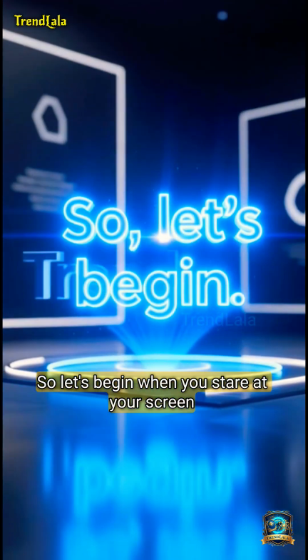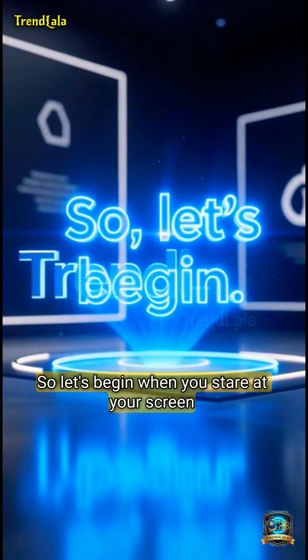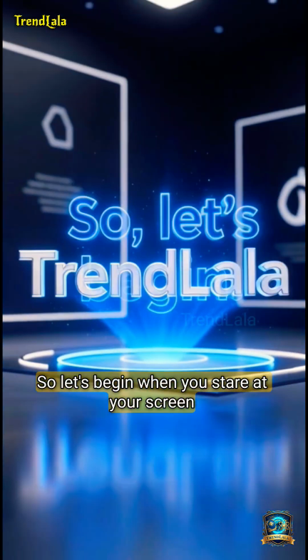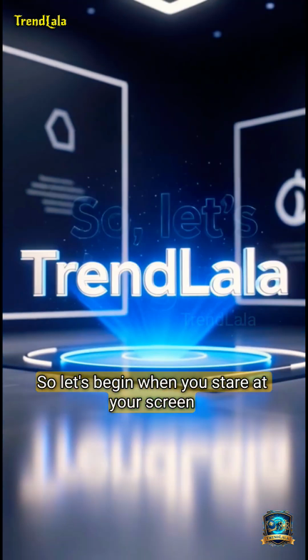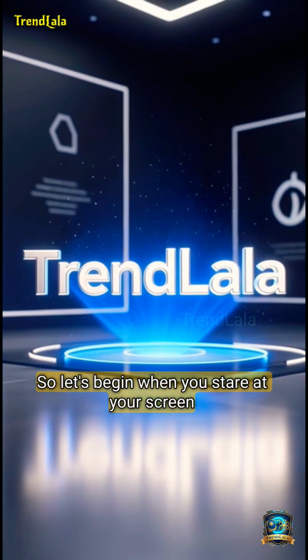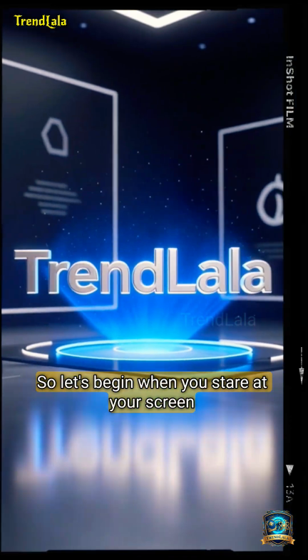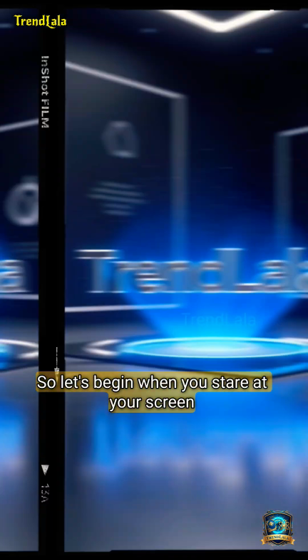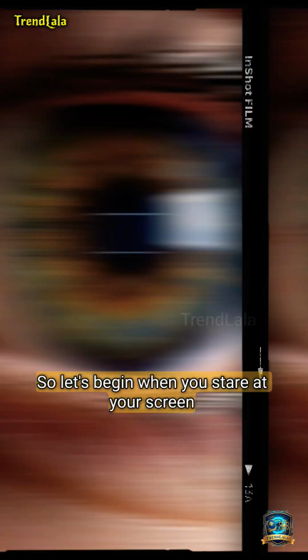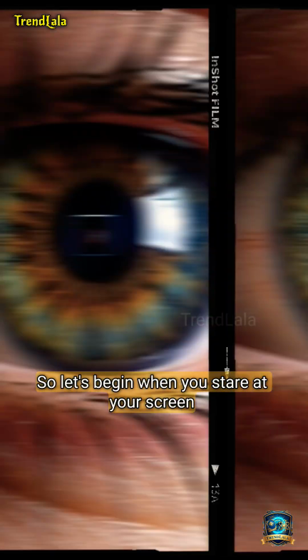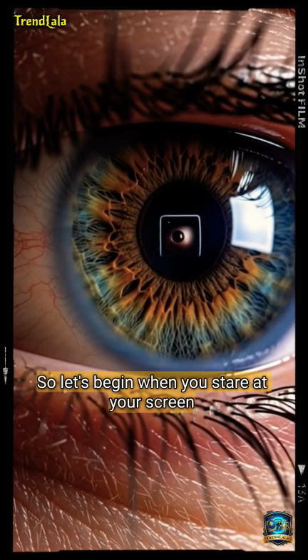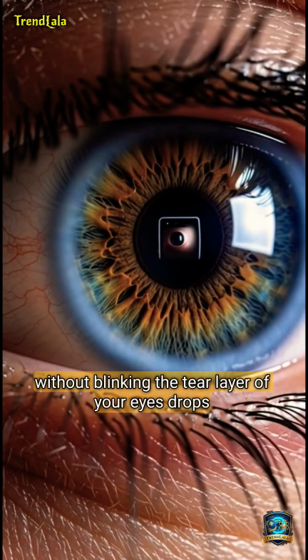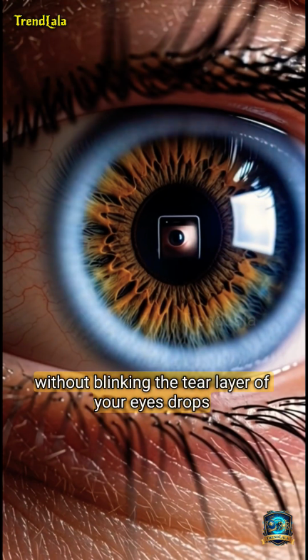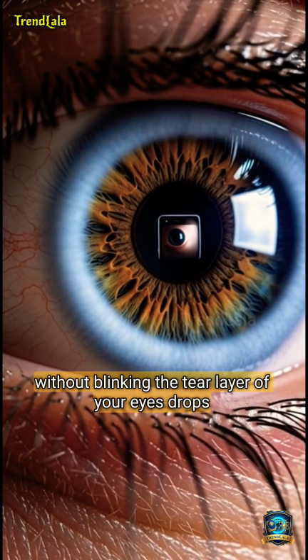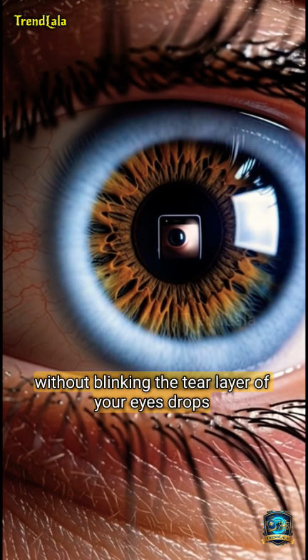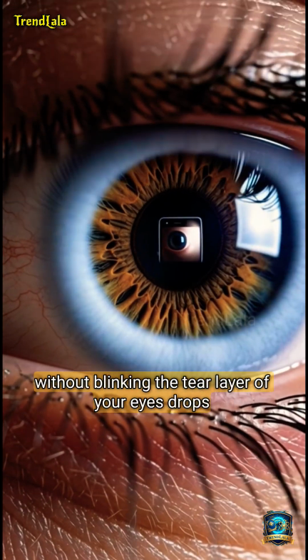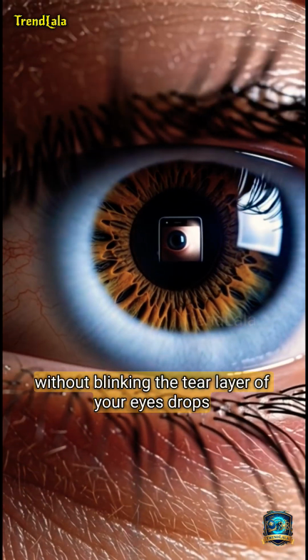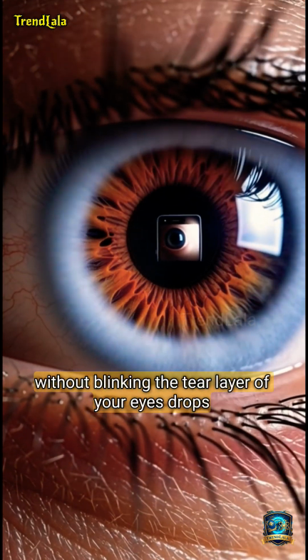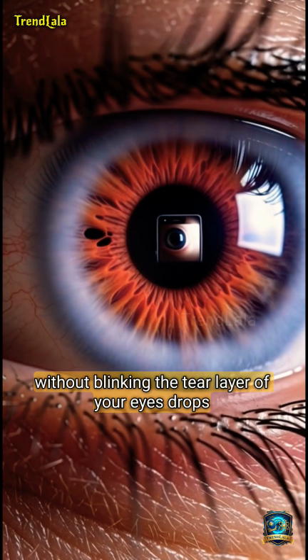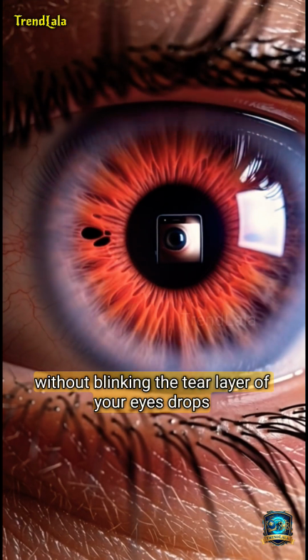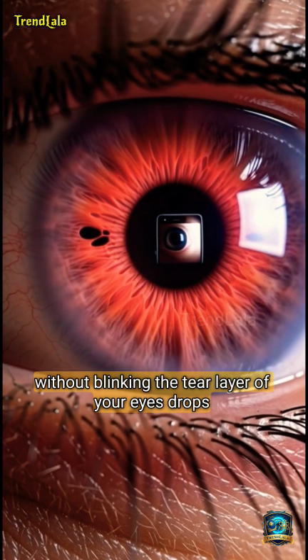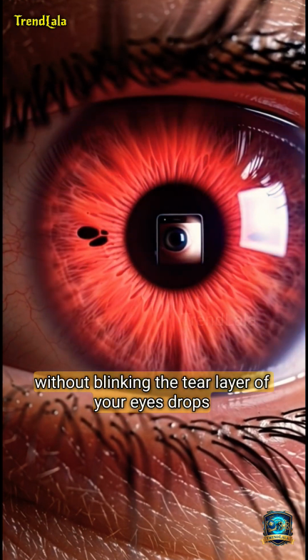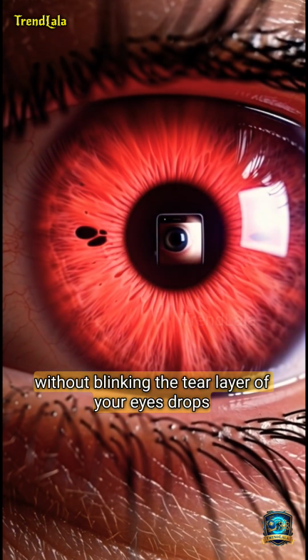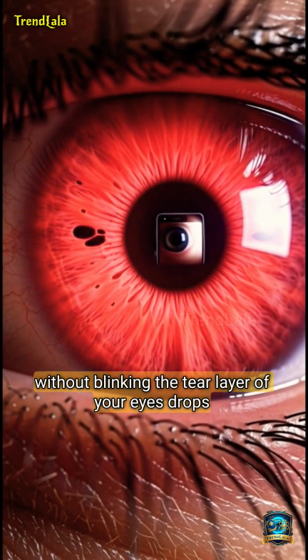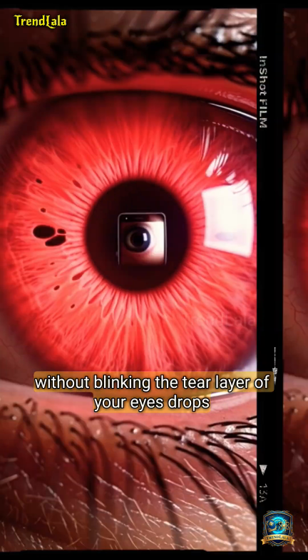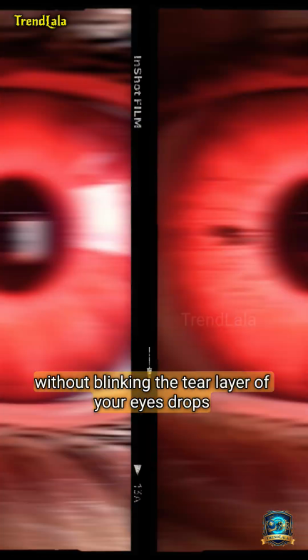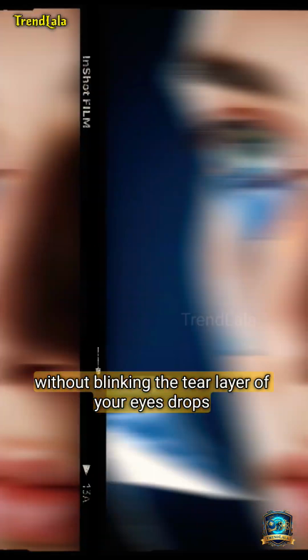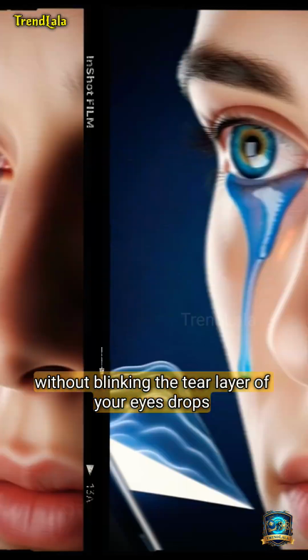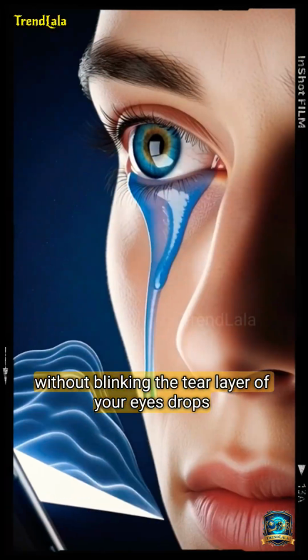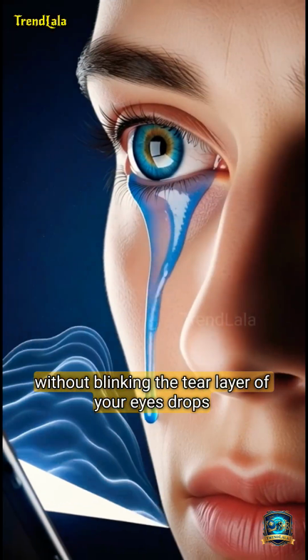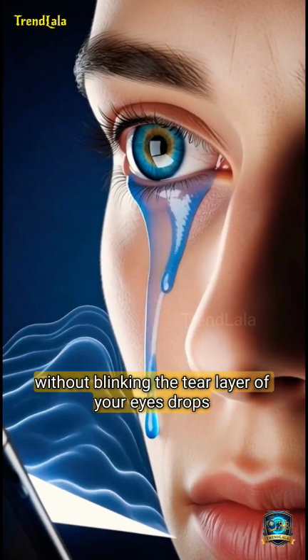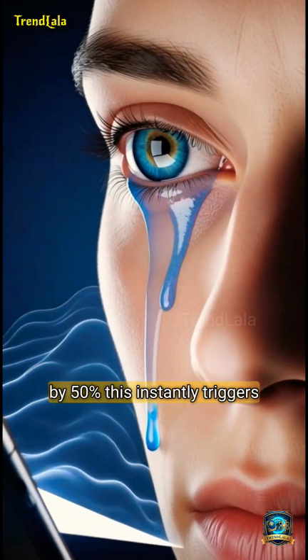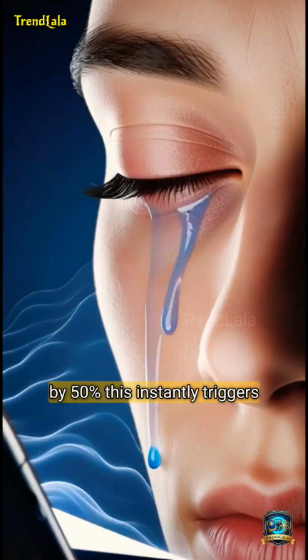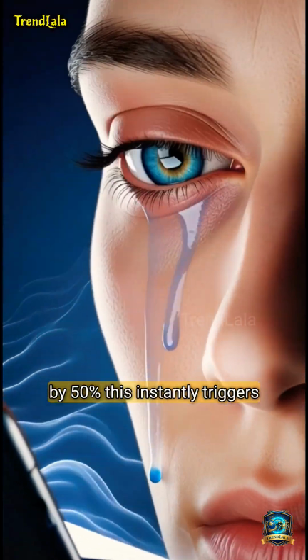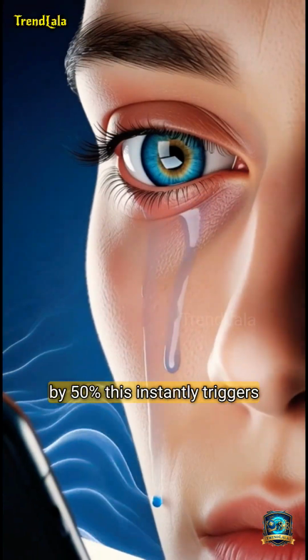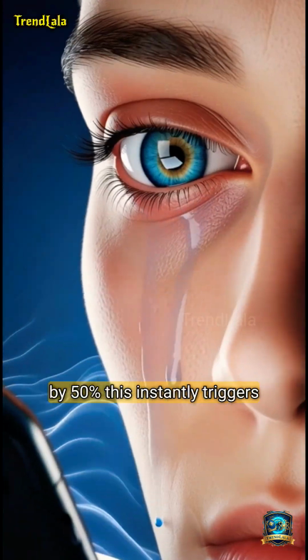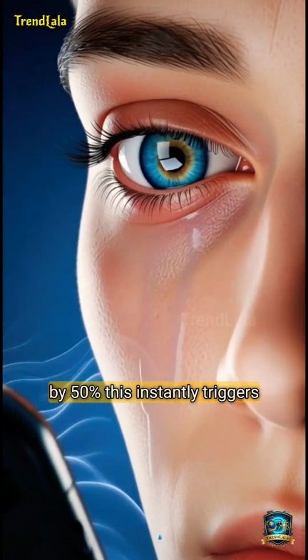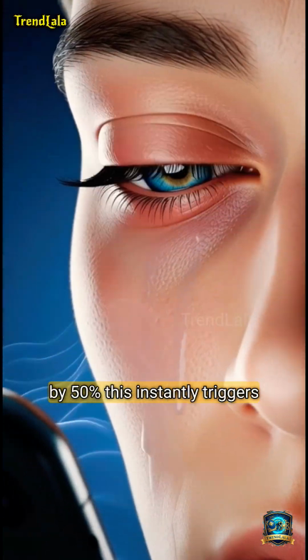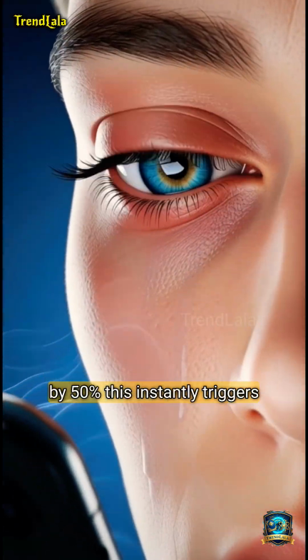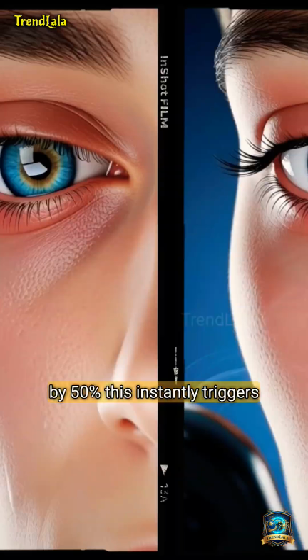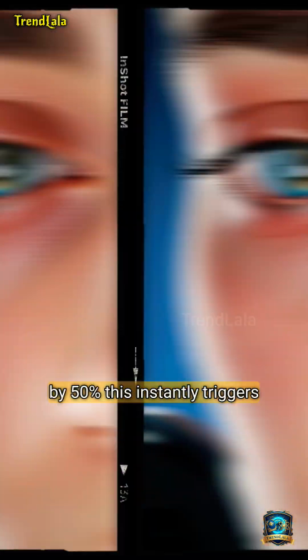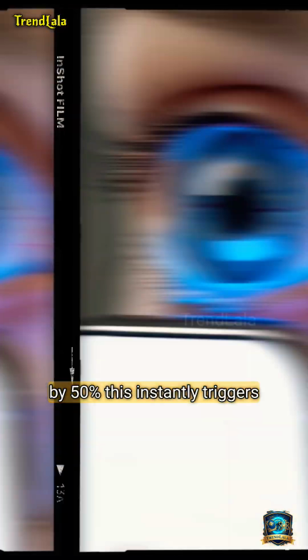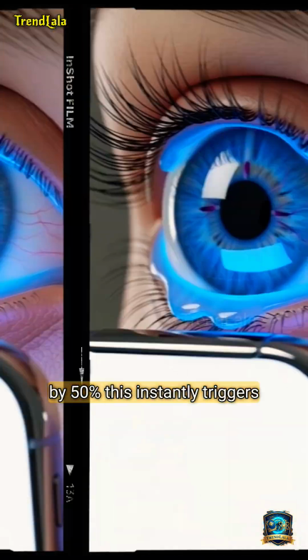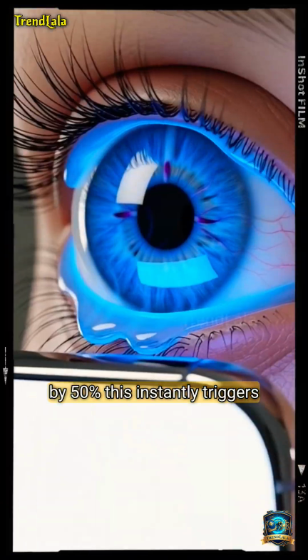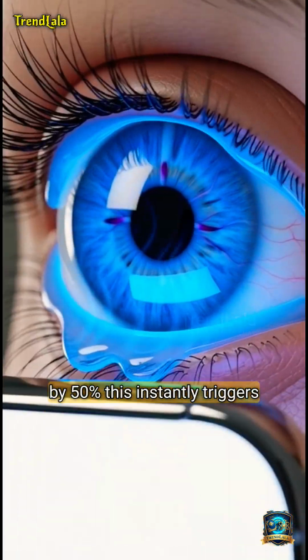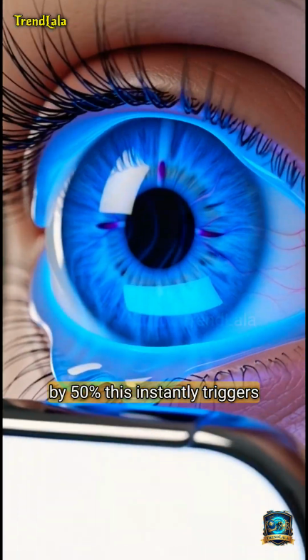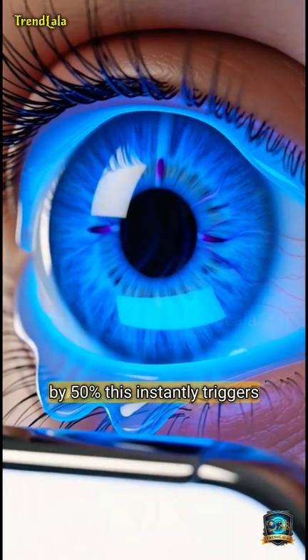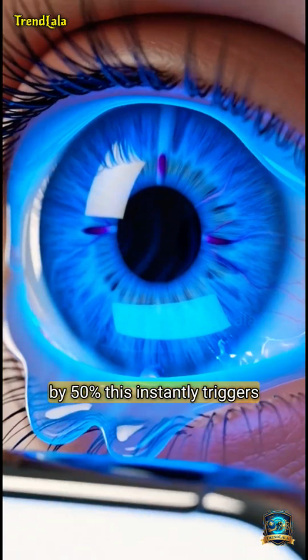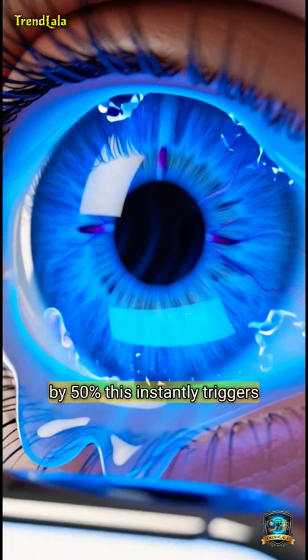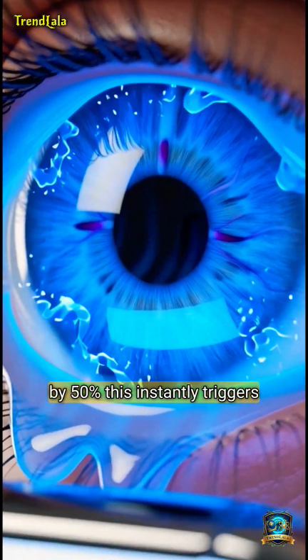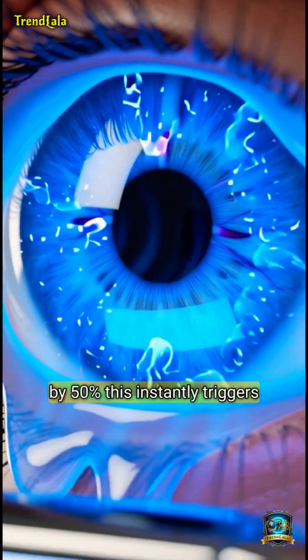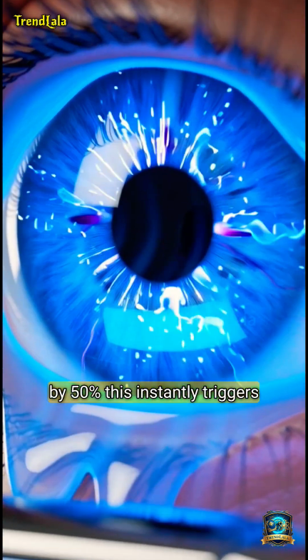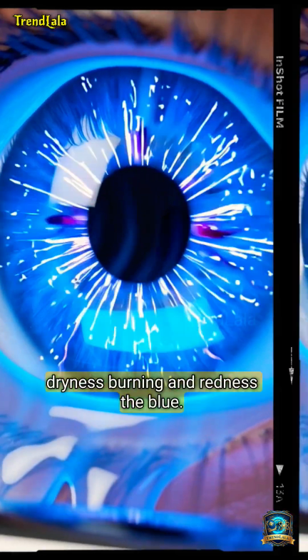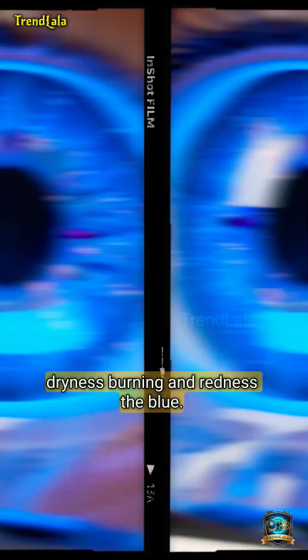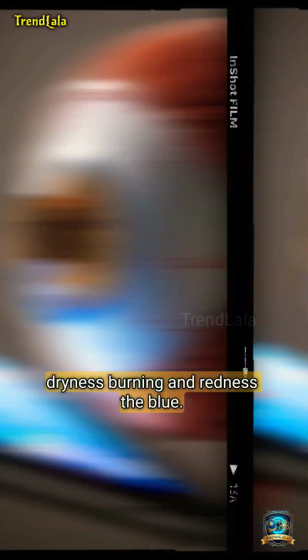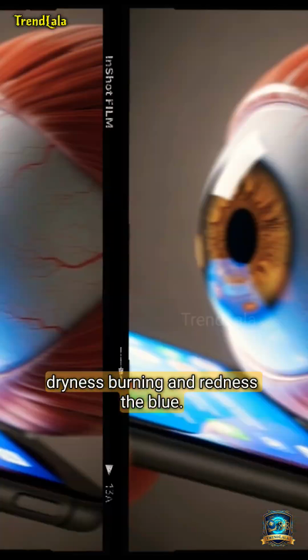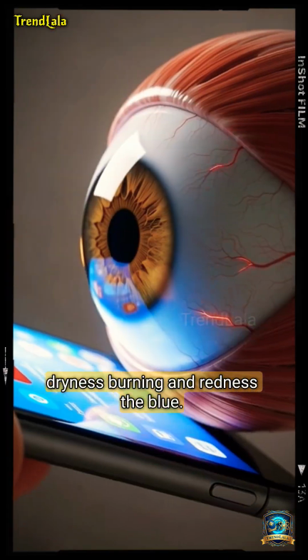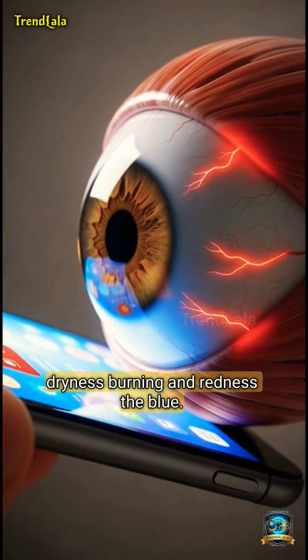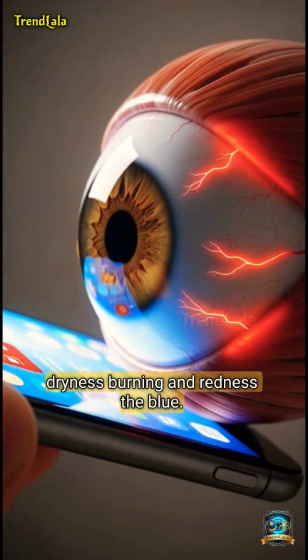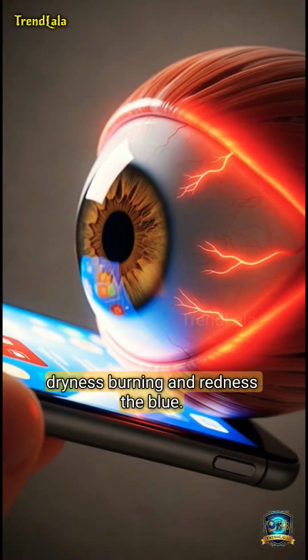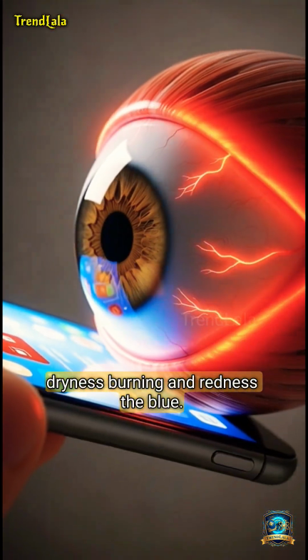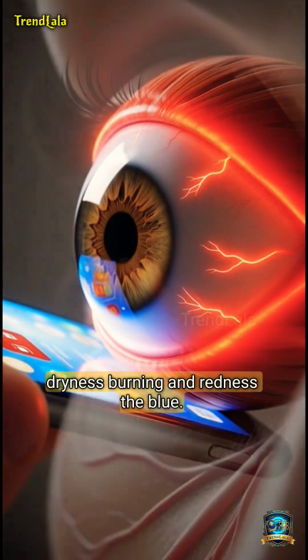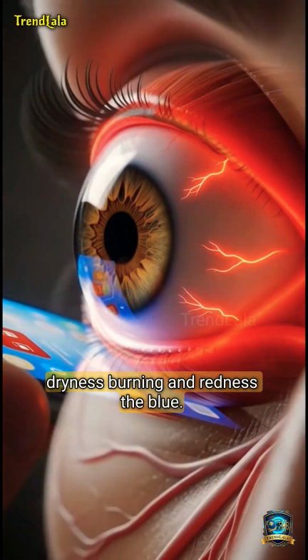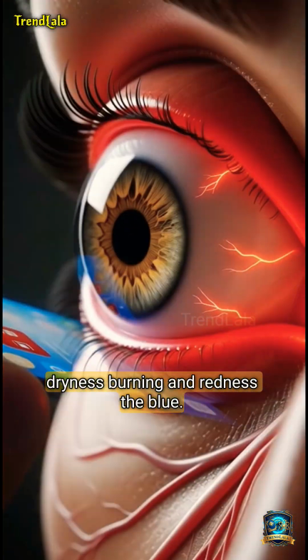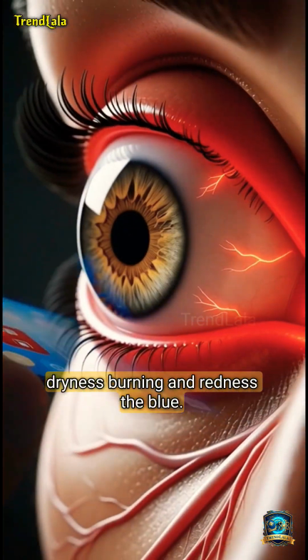When you stare at your screen without blinking, the tear layer of your eyes drops by 50%. This instantly triggers dryness, burning, and redness.